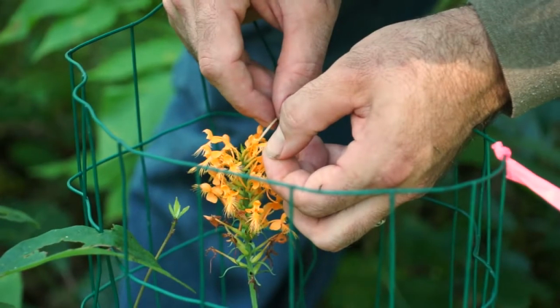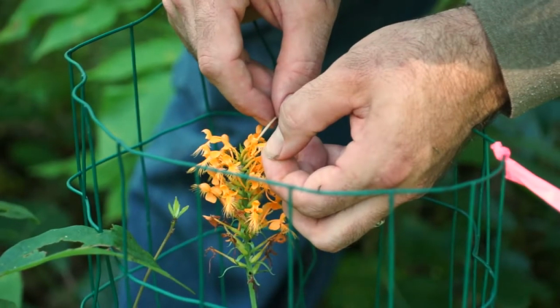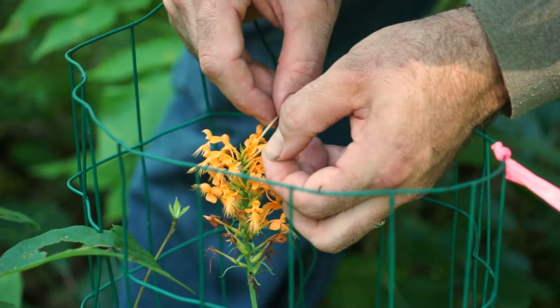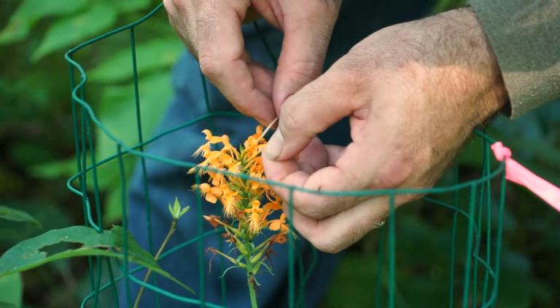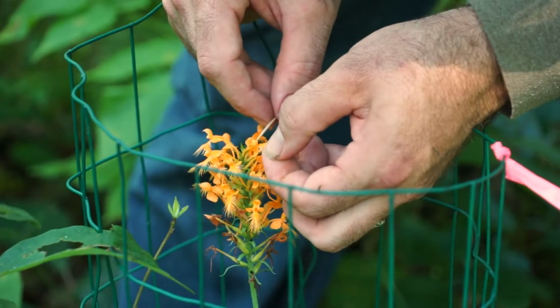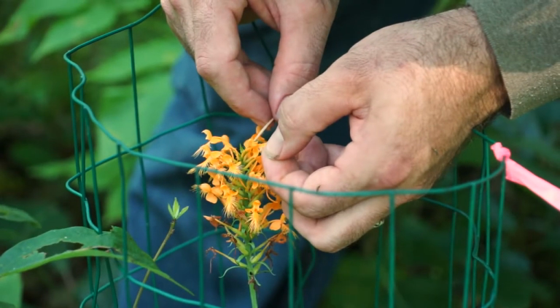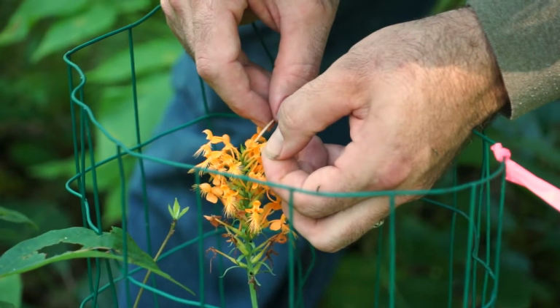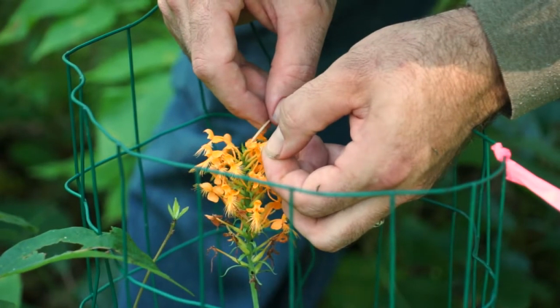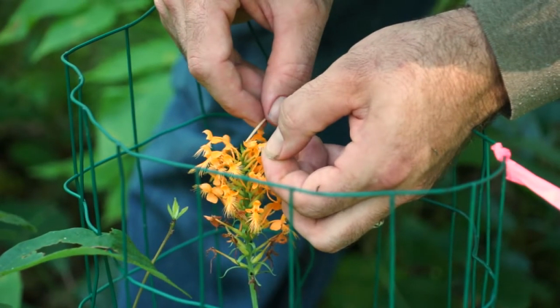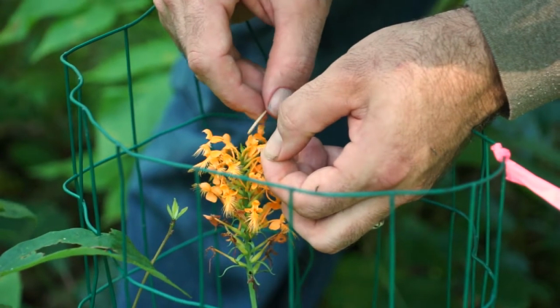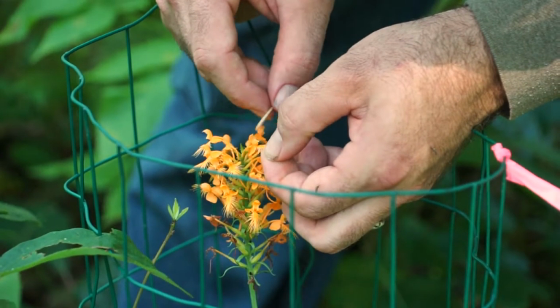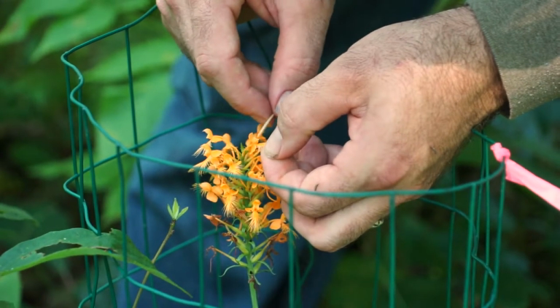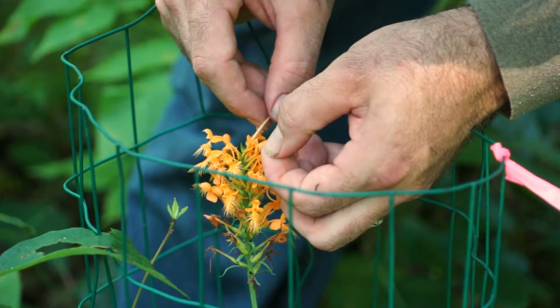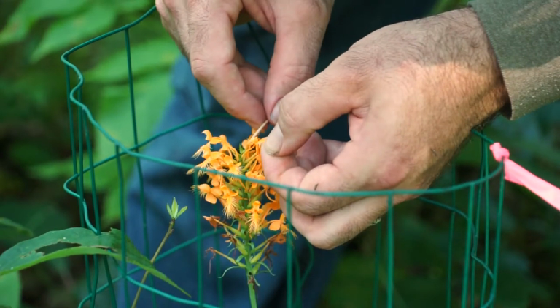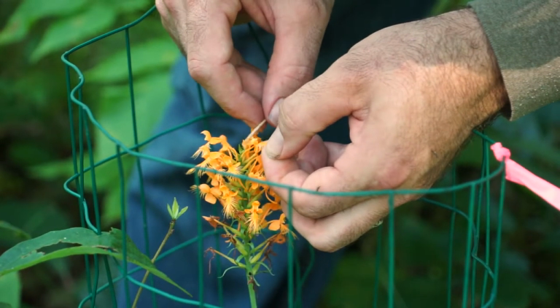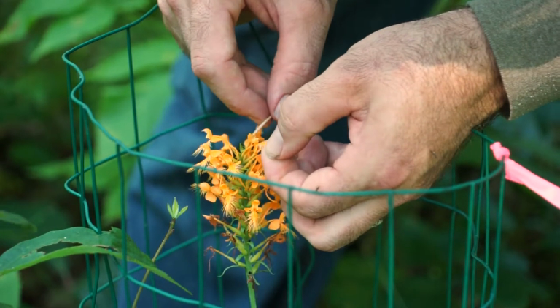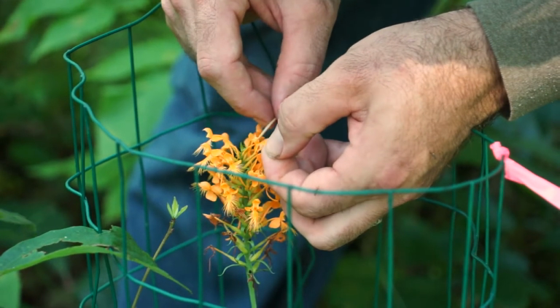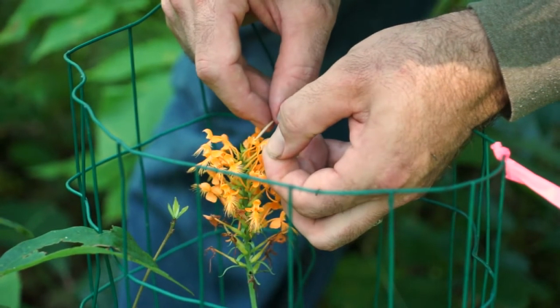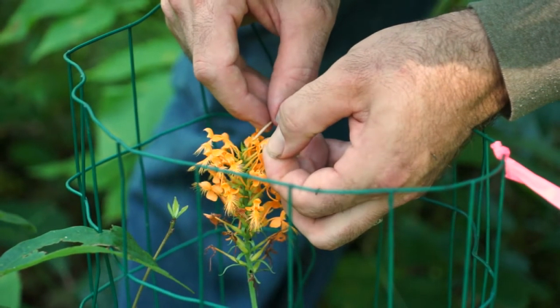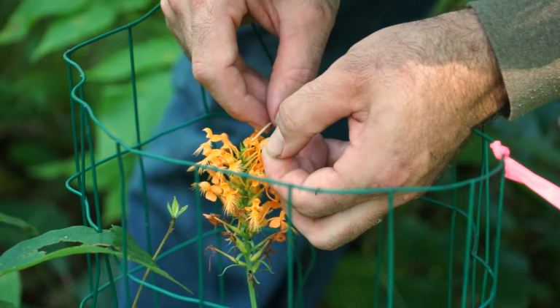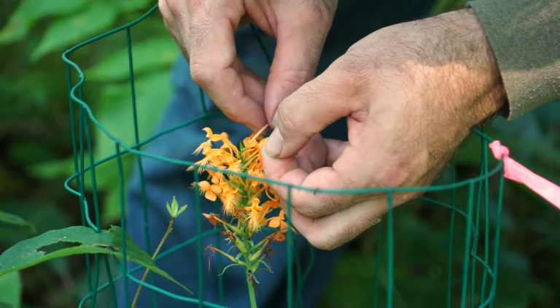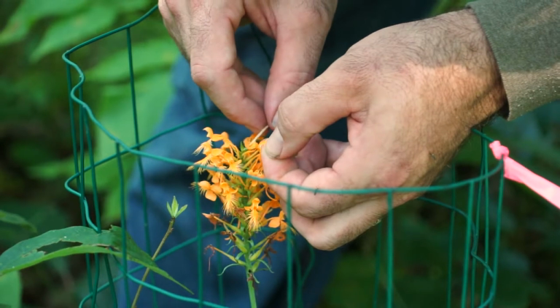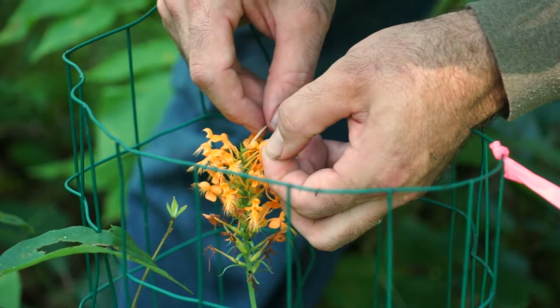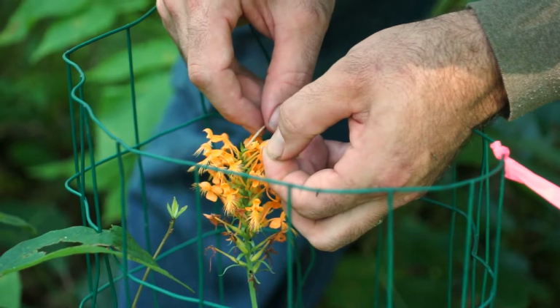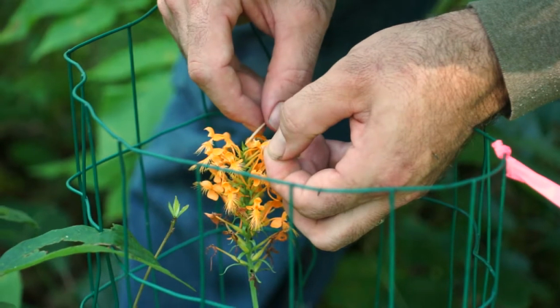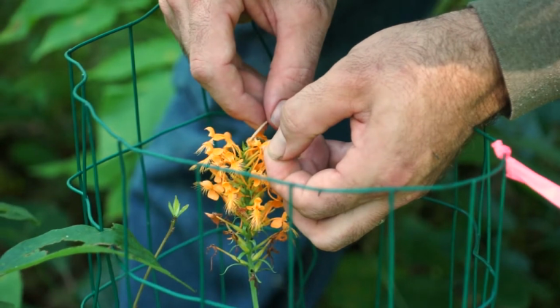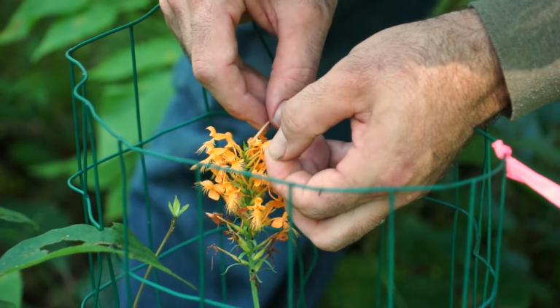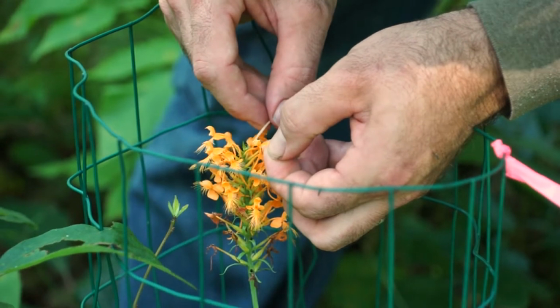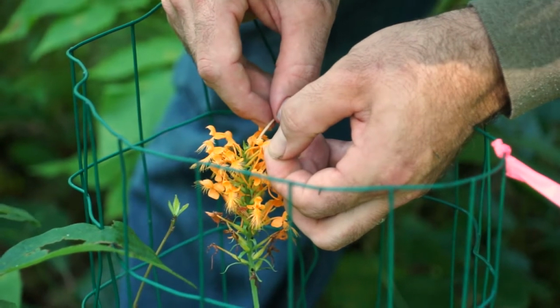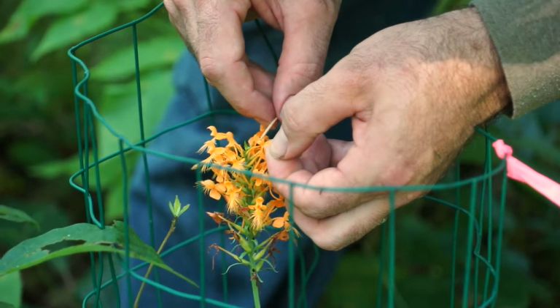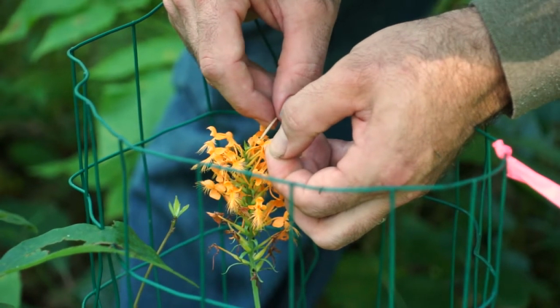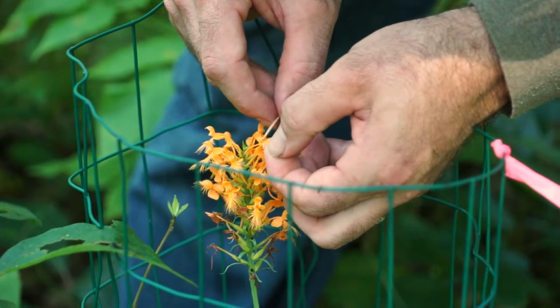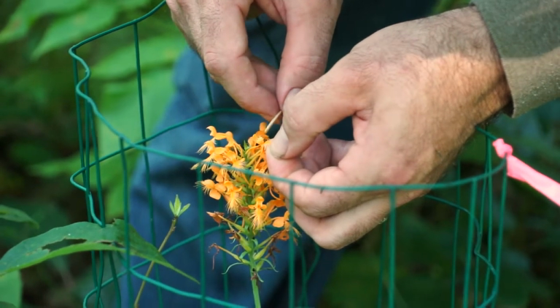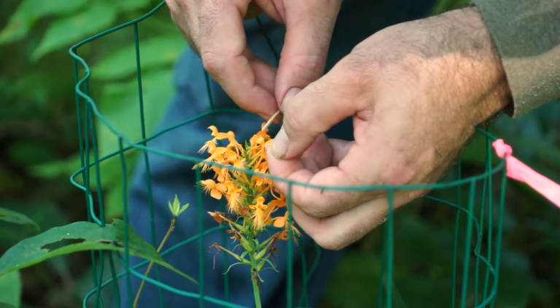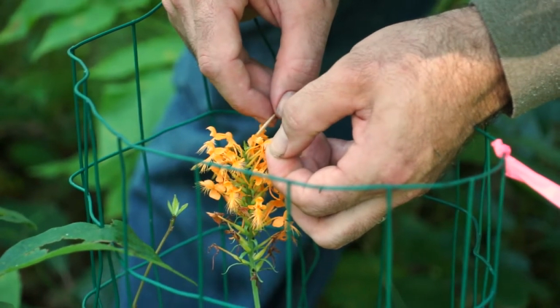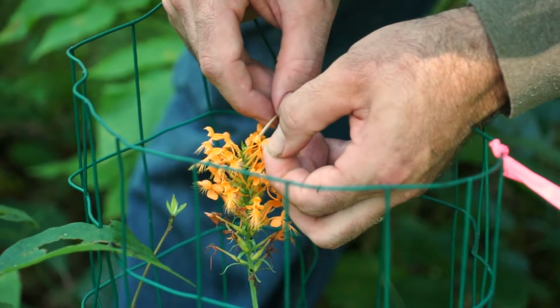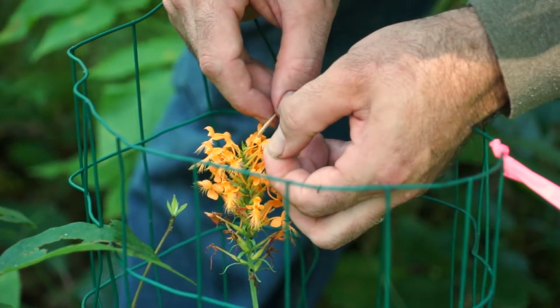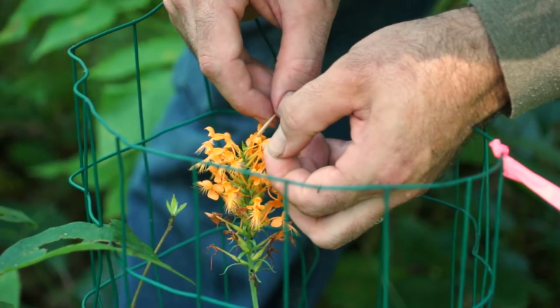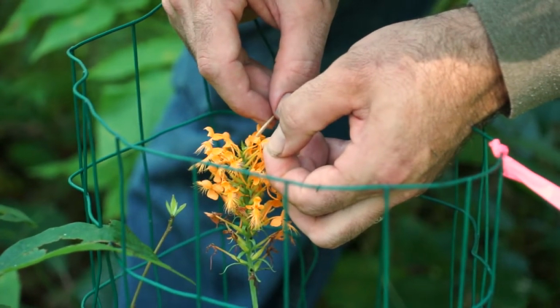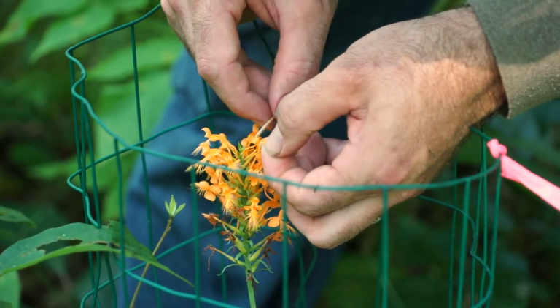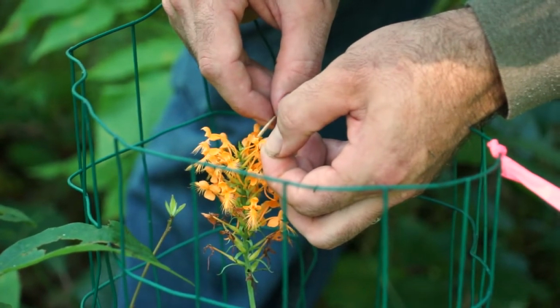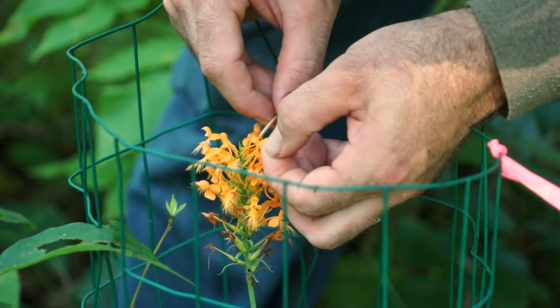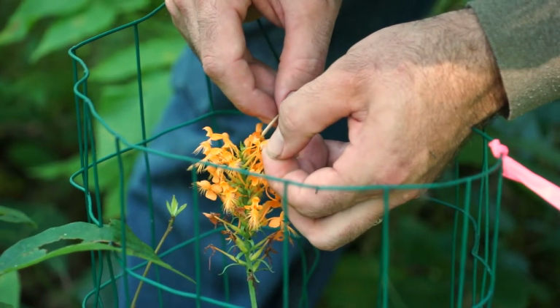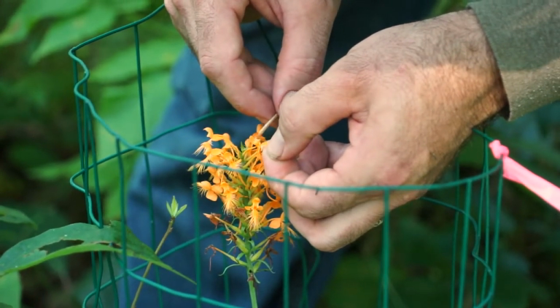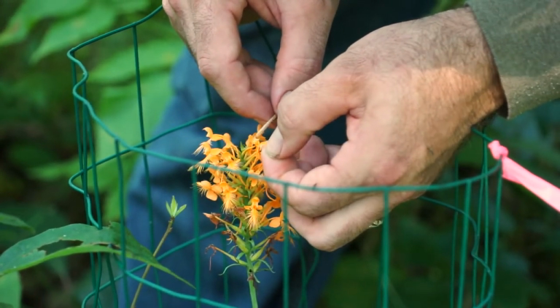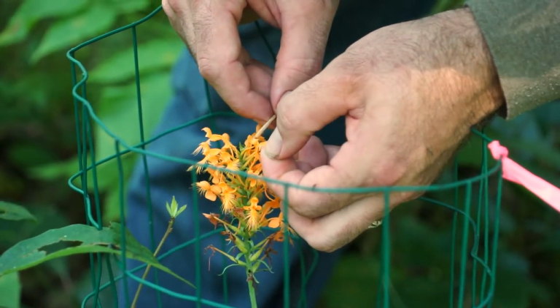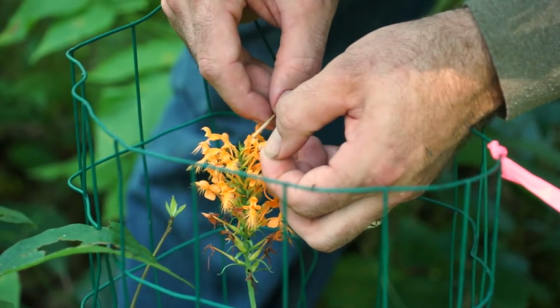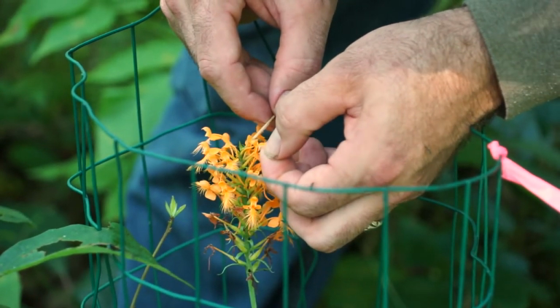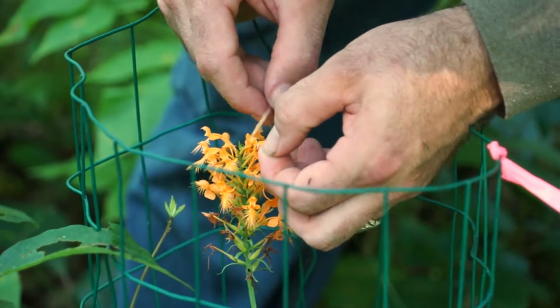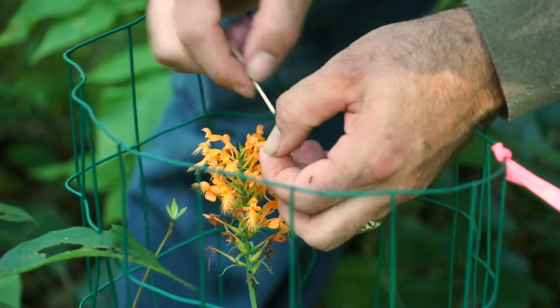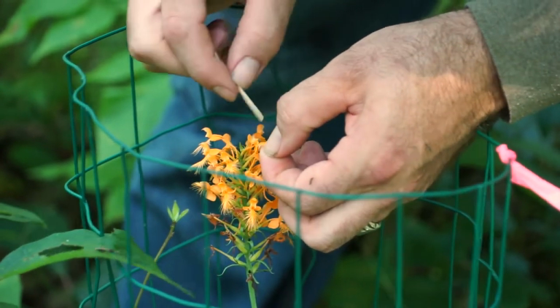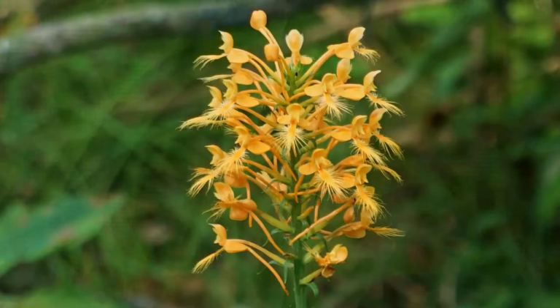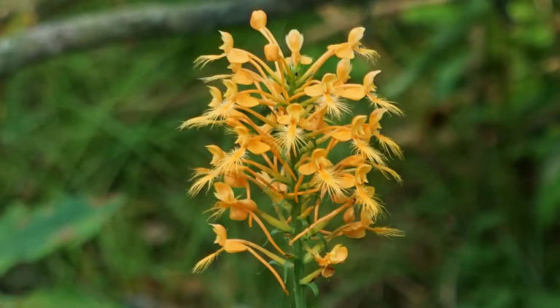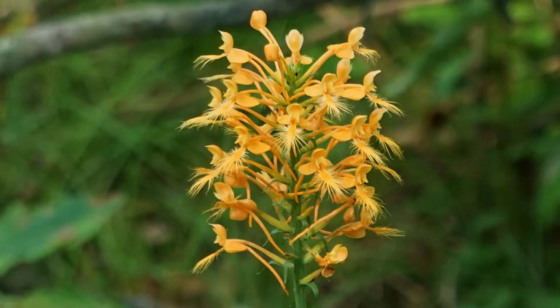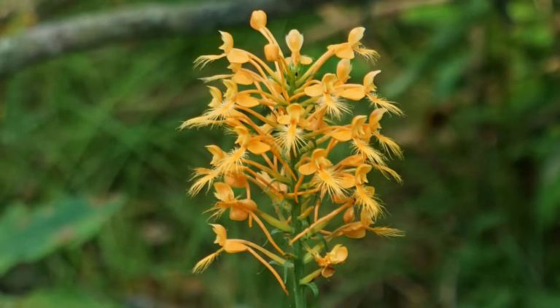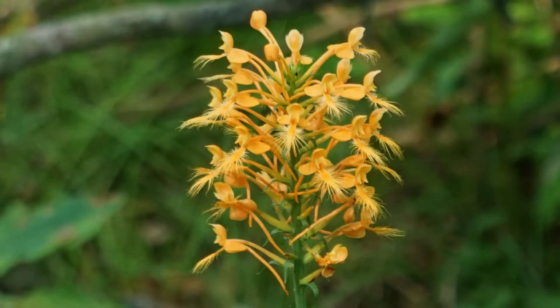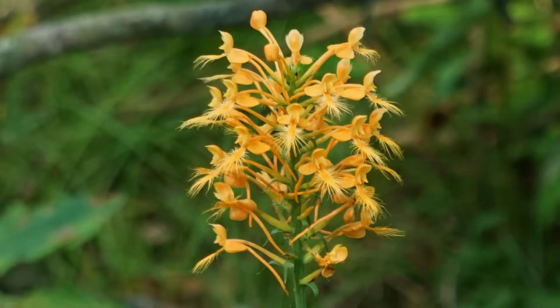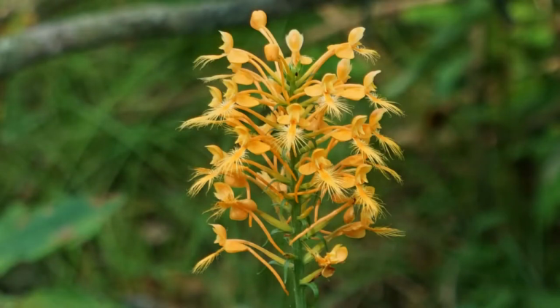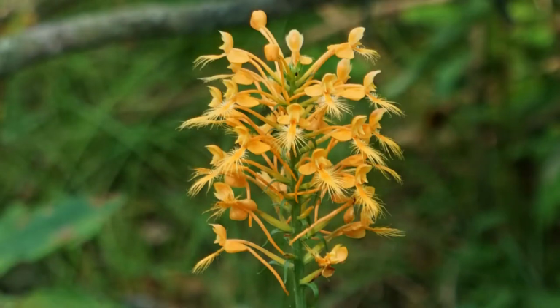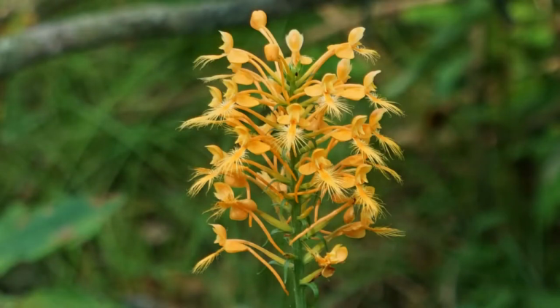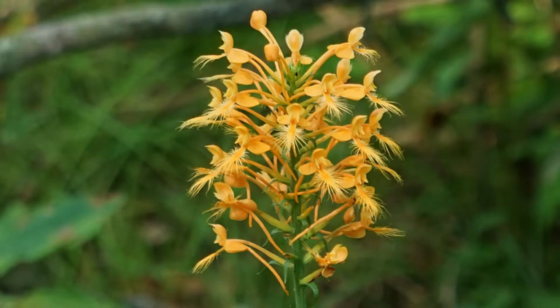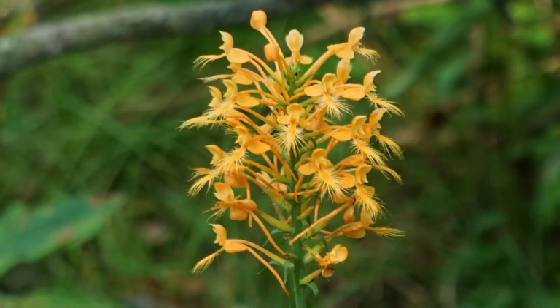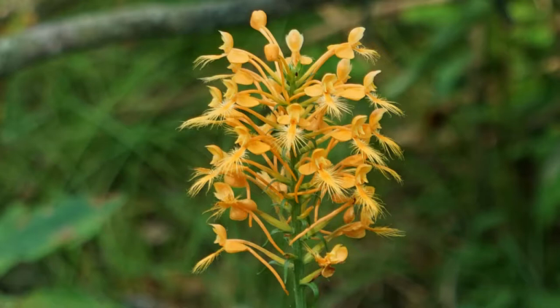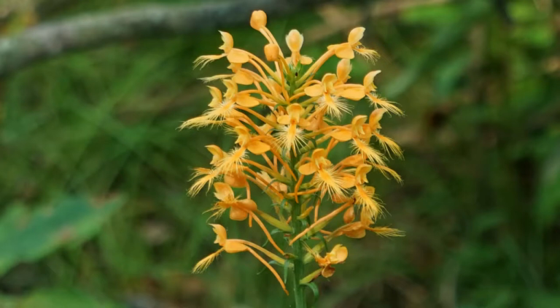With a small population like this, the insects and the butterflies do a good job of pollinating, but we want to ensure that these orchids set seed.